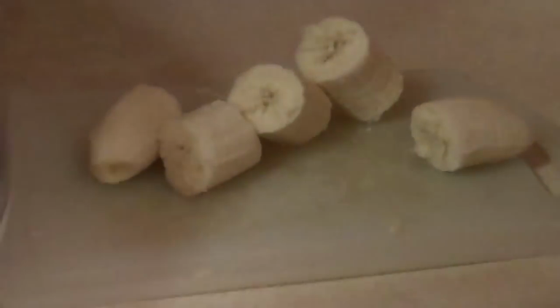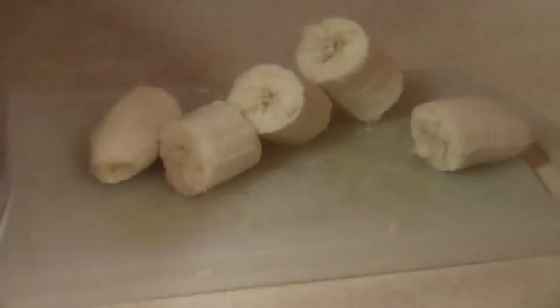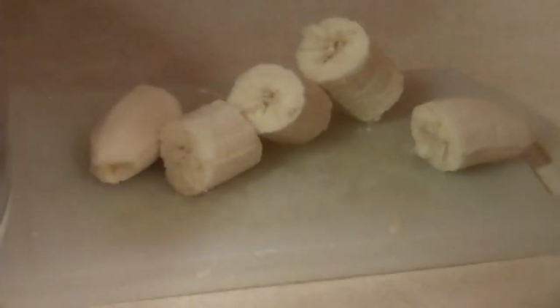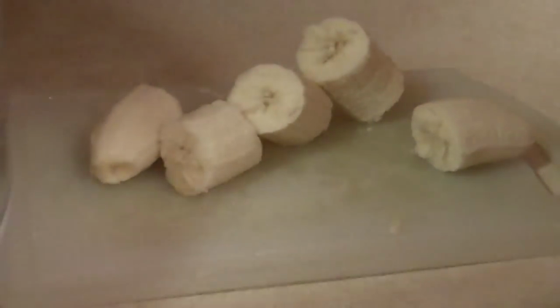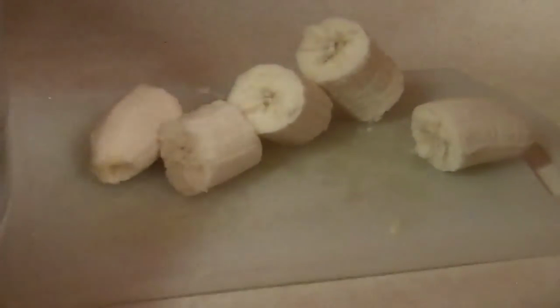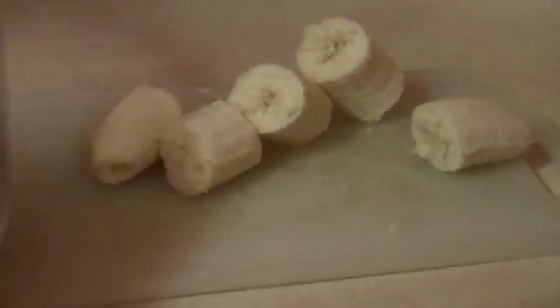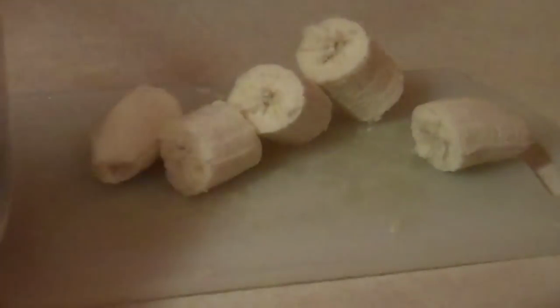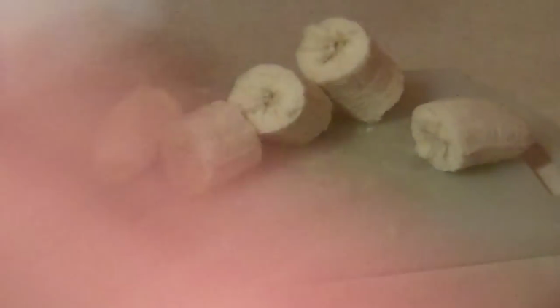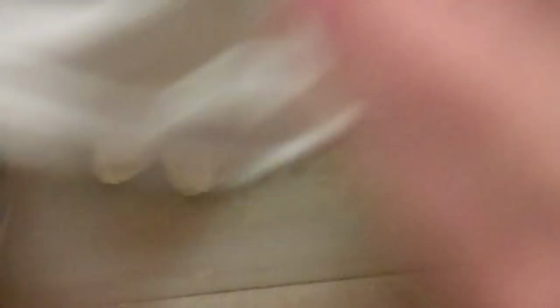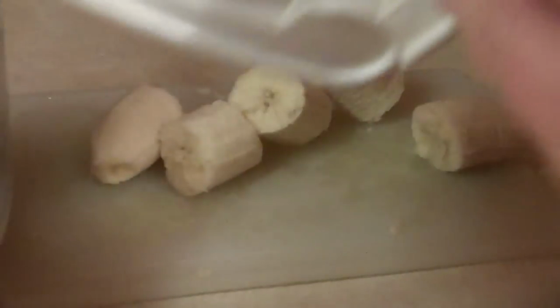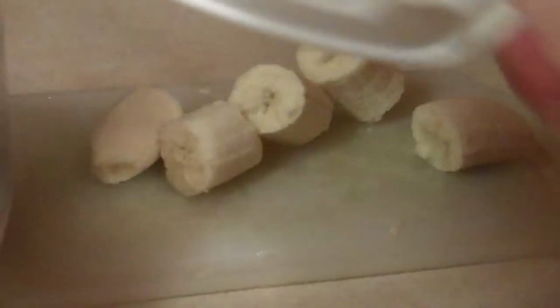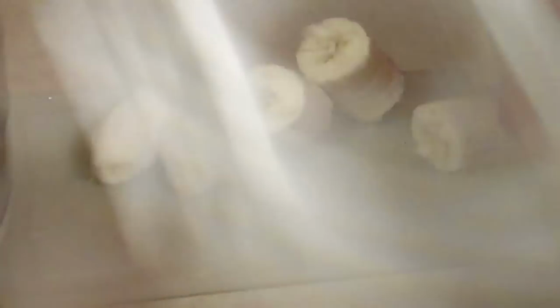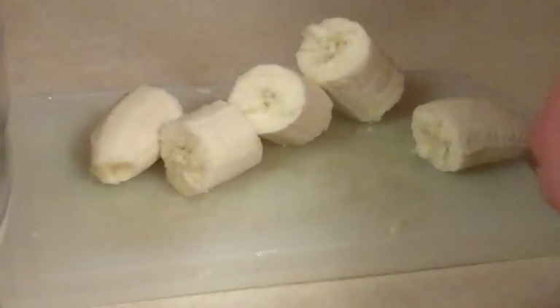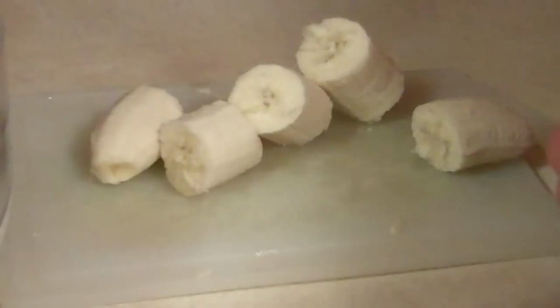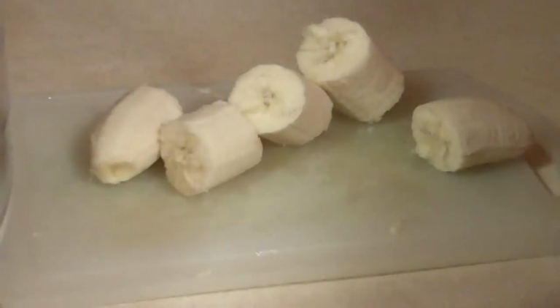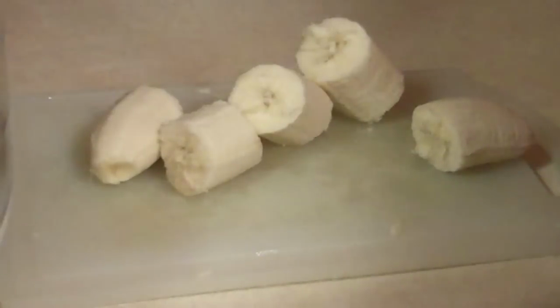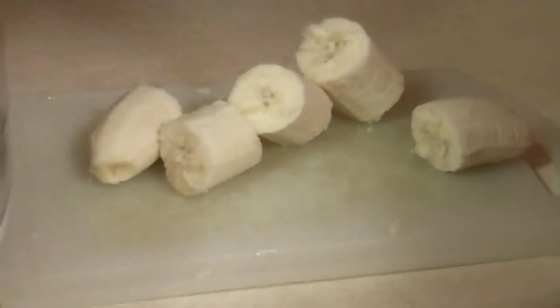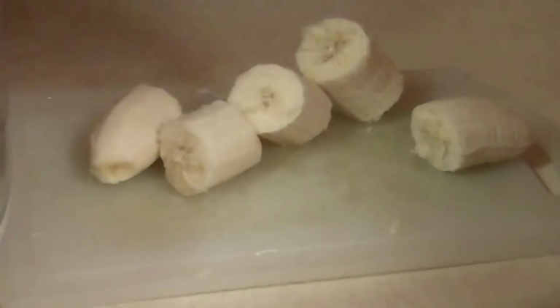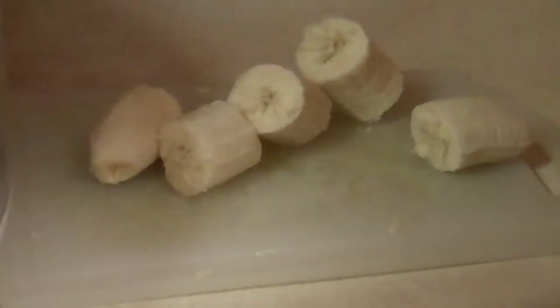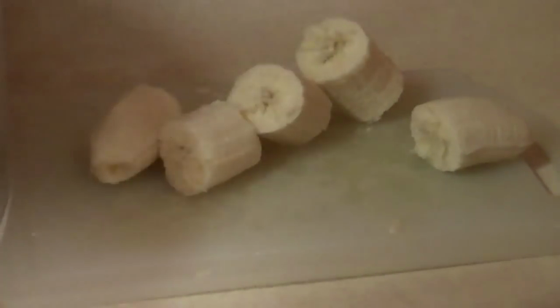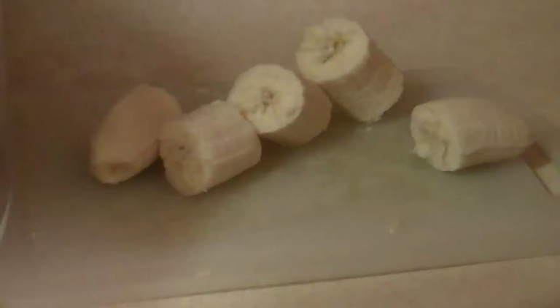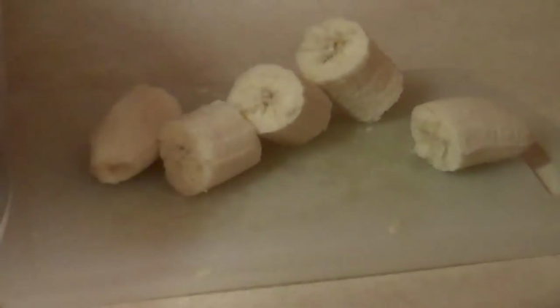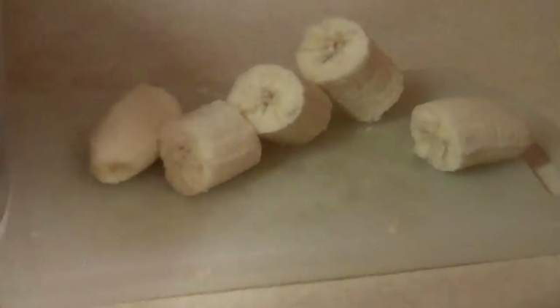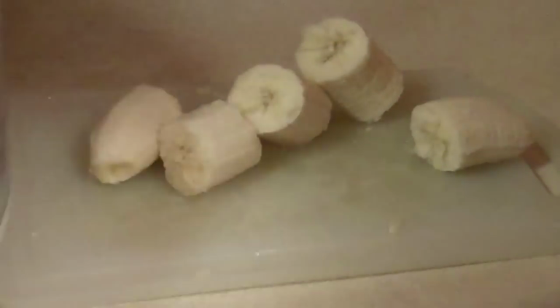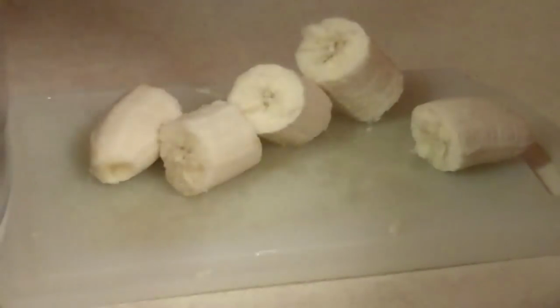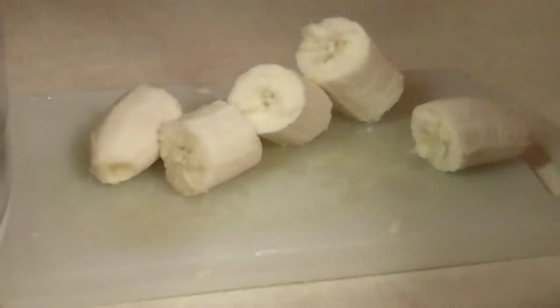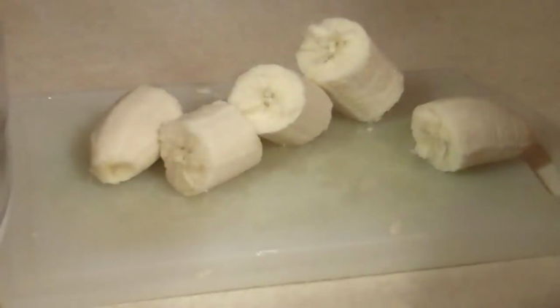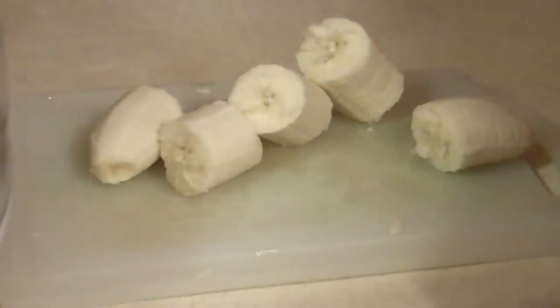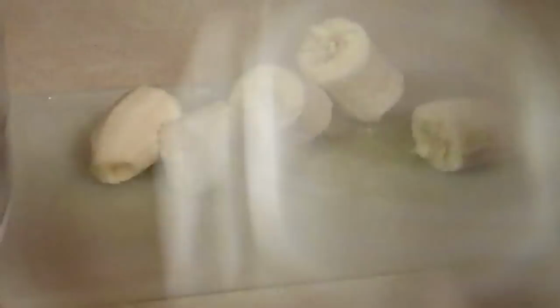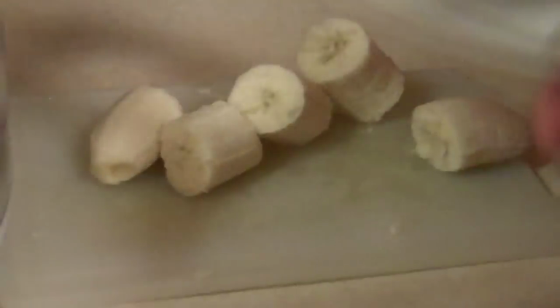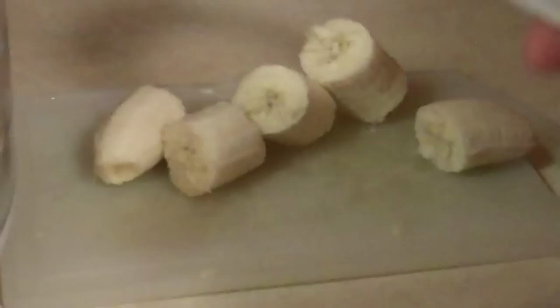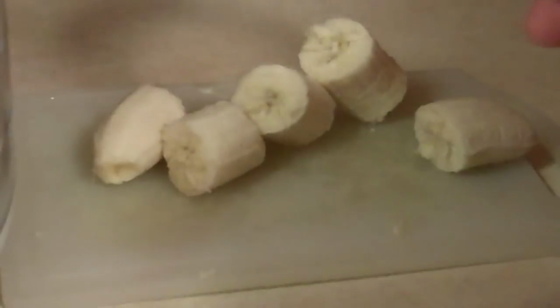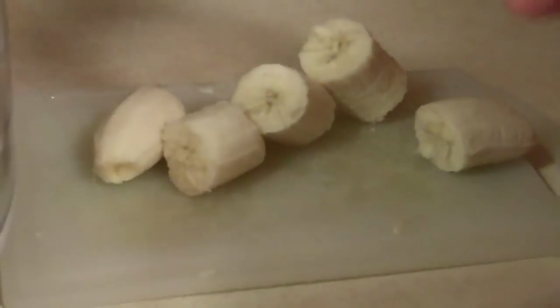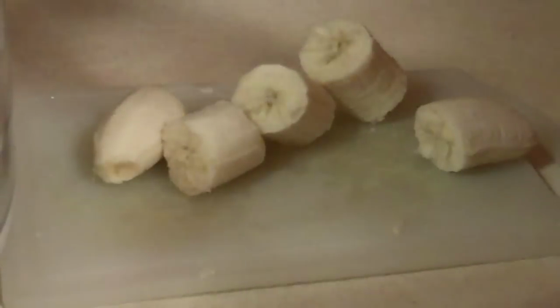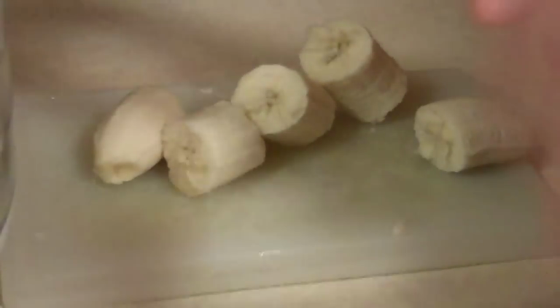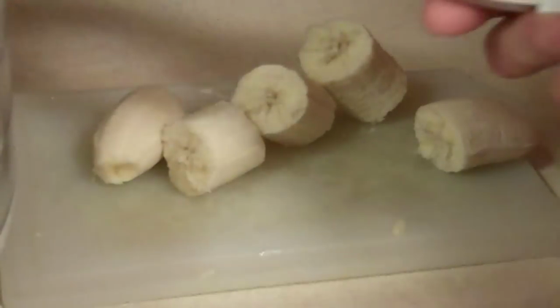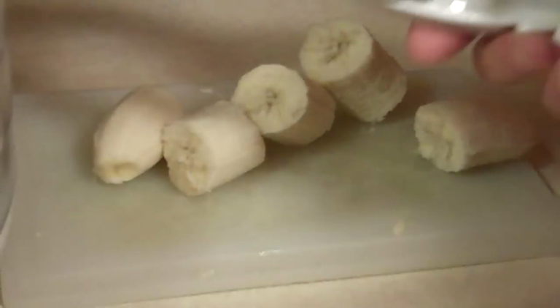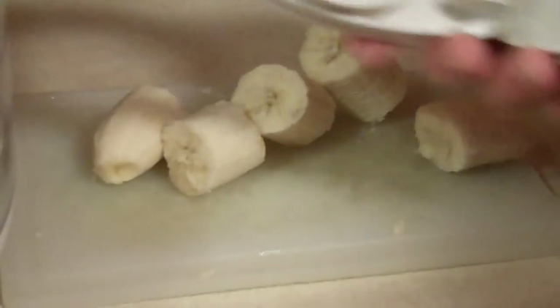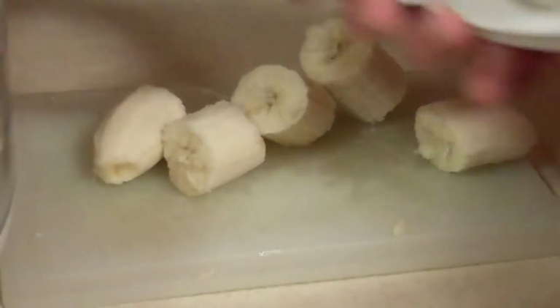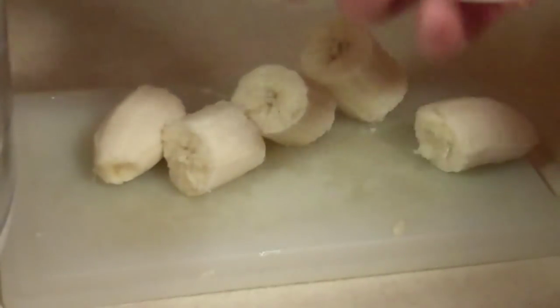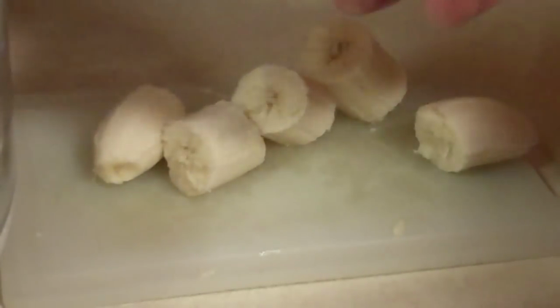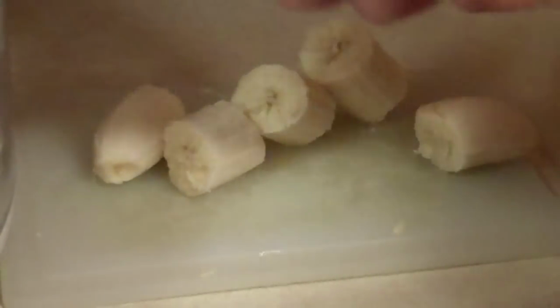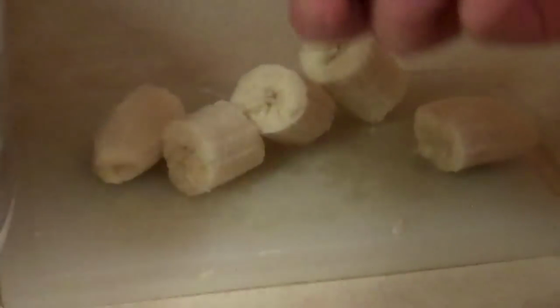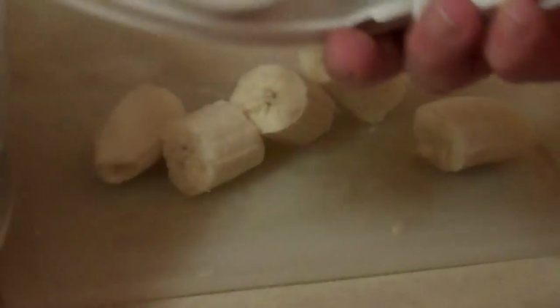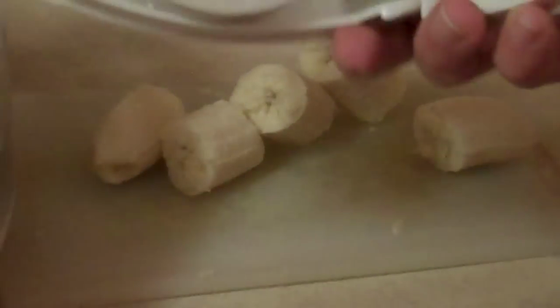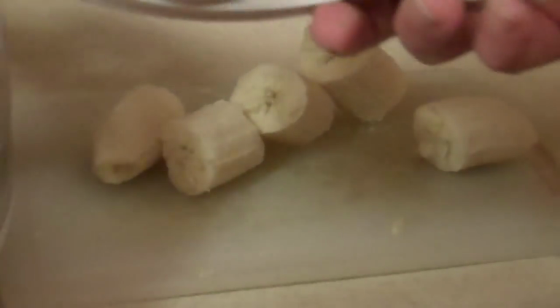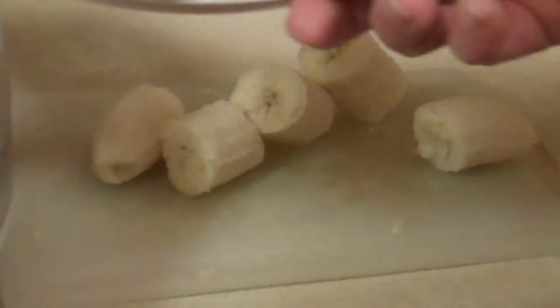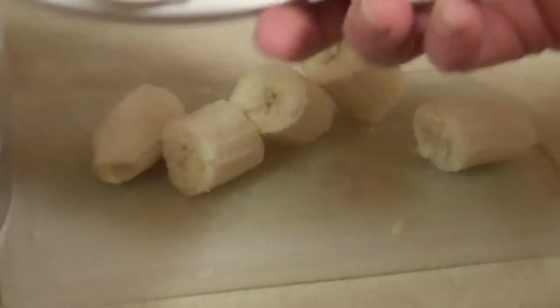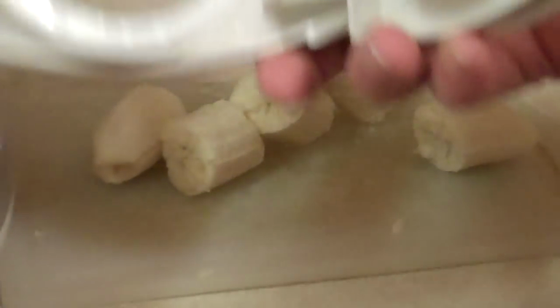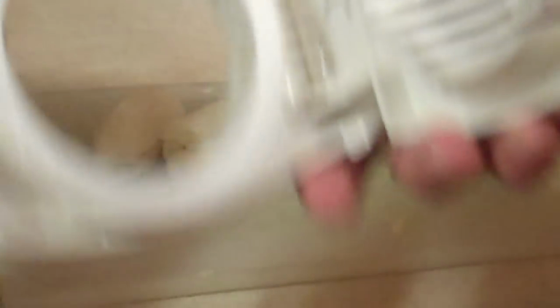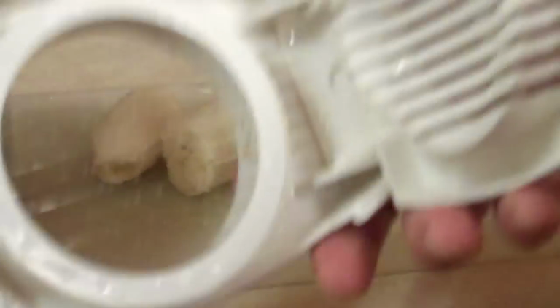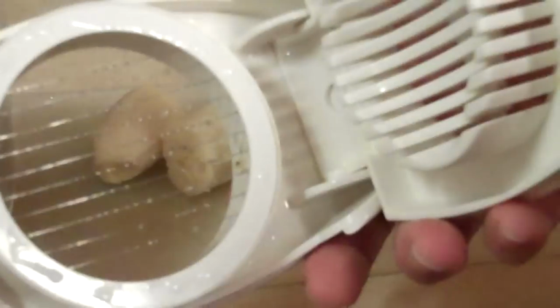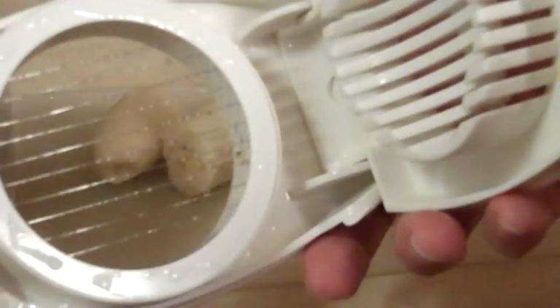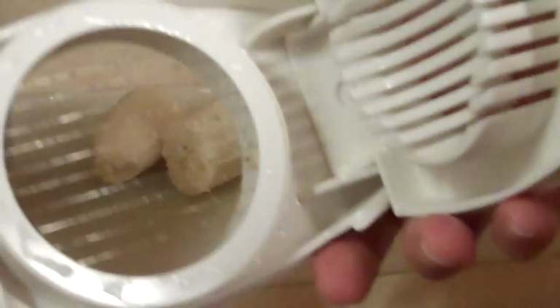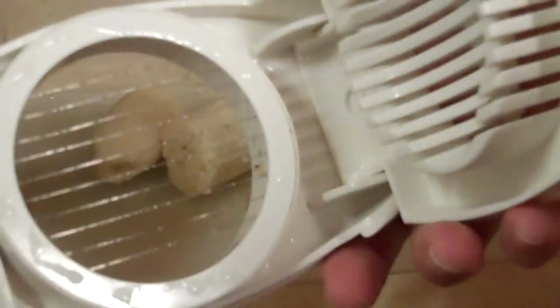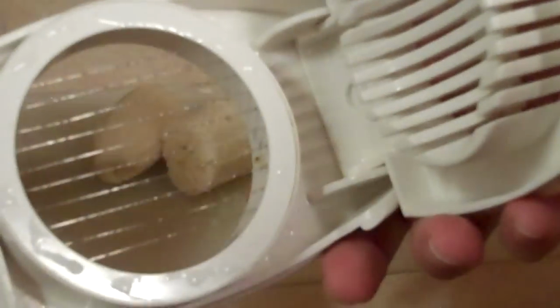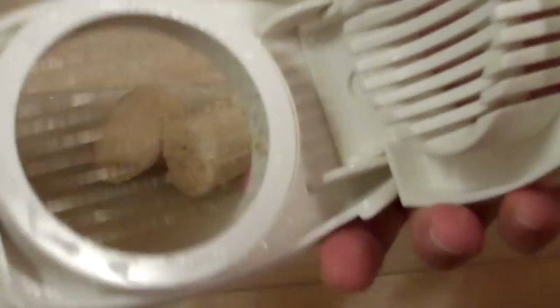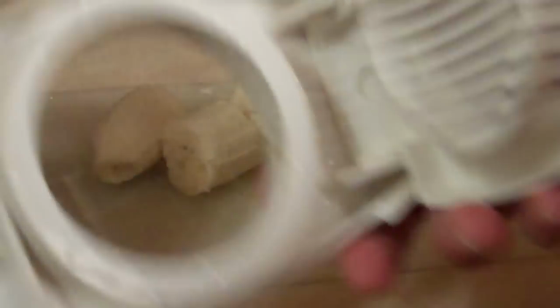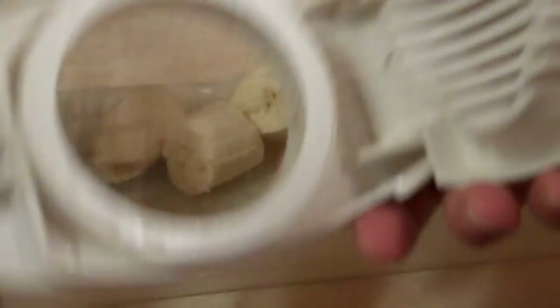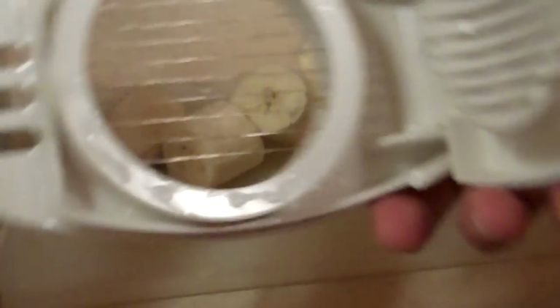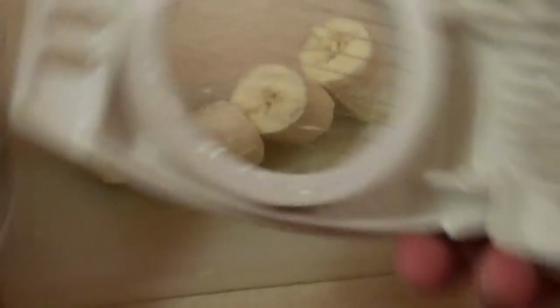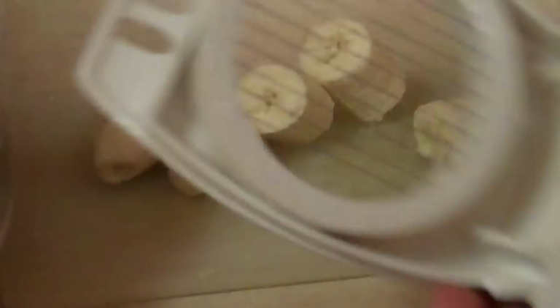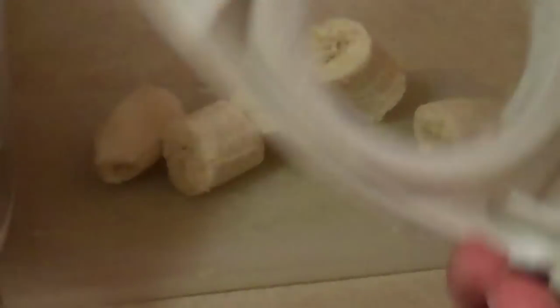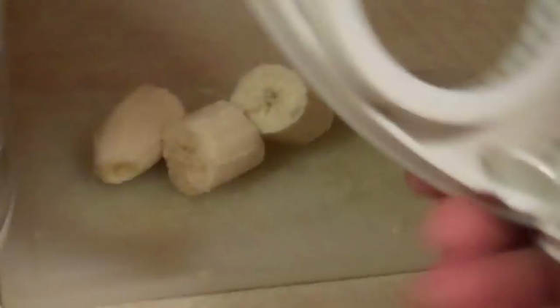Okay, we're making banana chips today, and I saw a suggestion — I don't remember where it was — to use an egg slicer.